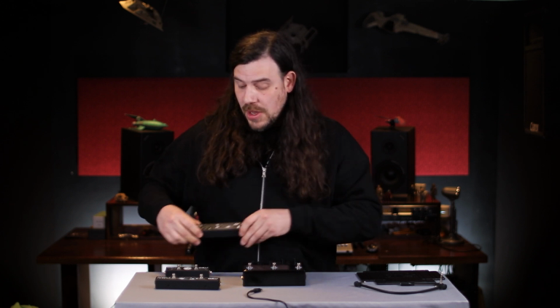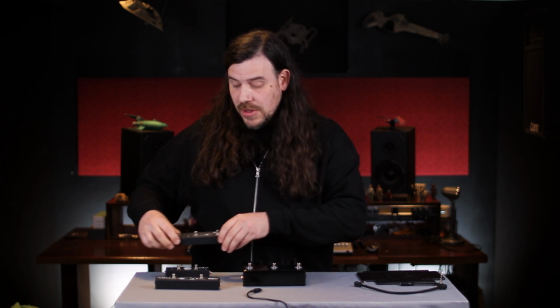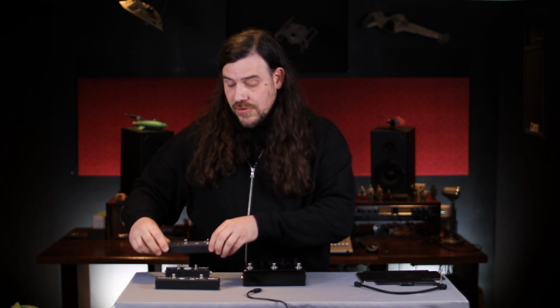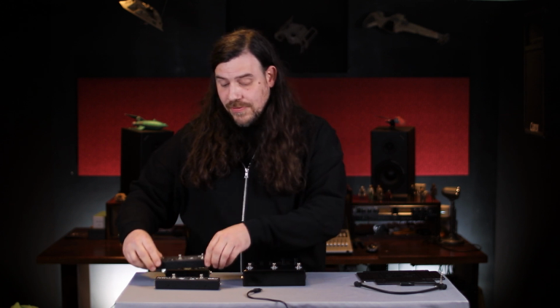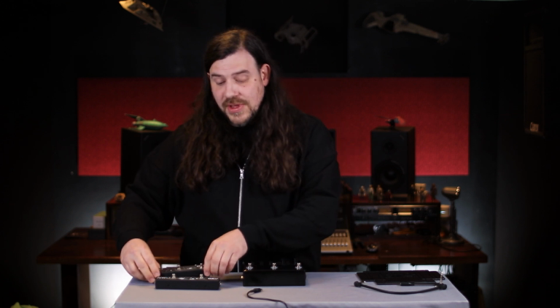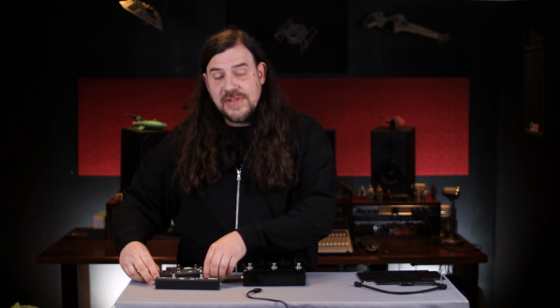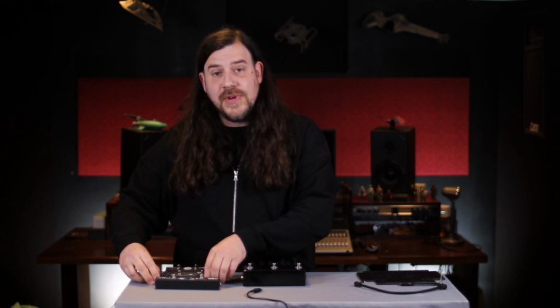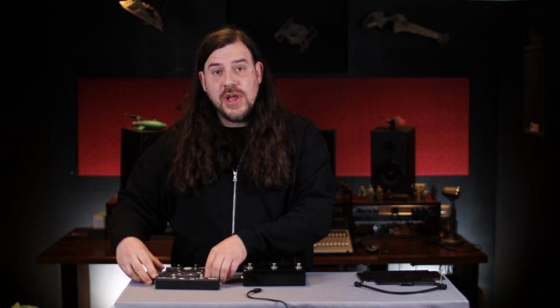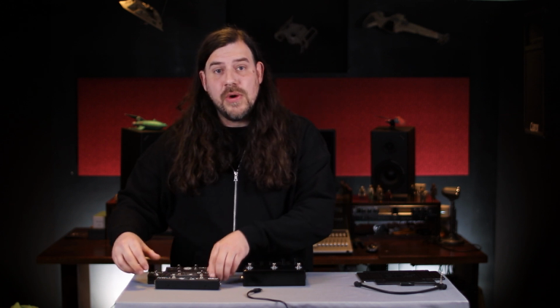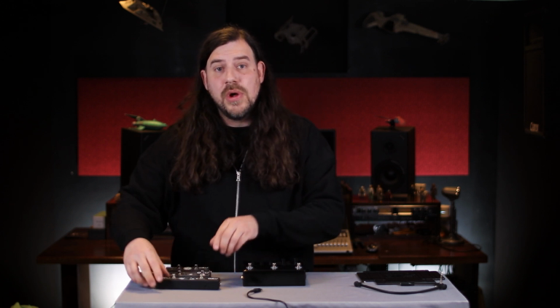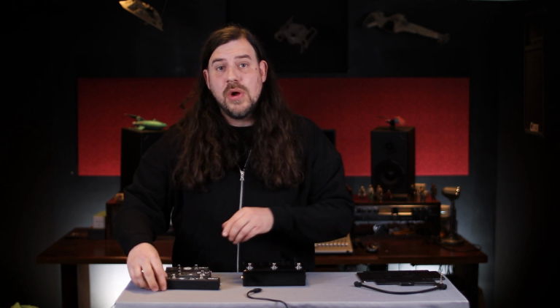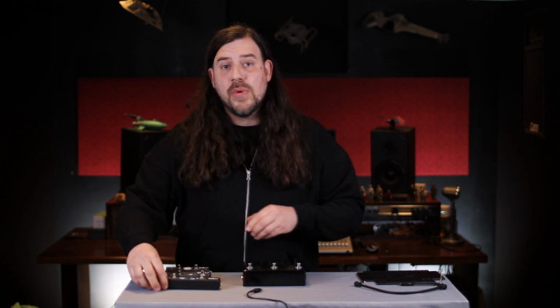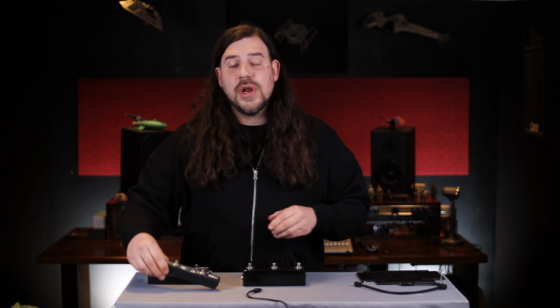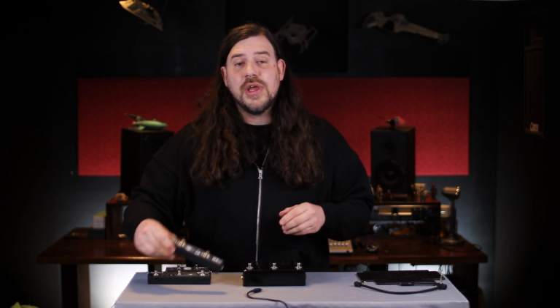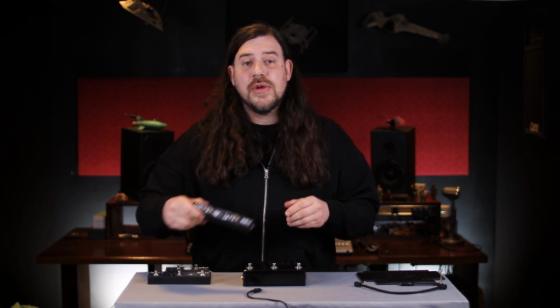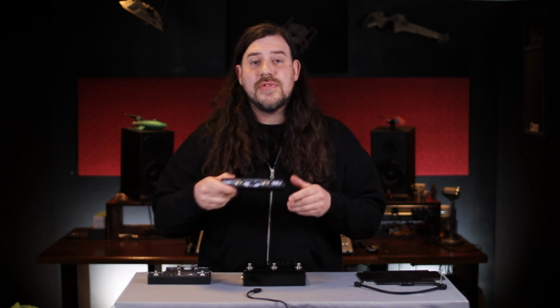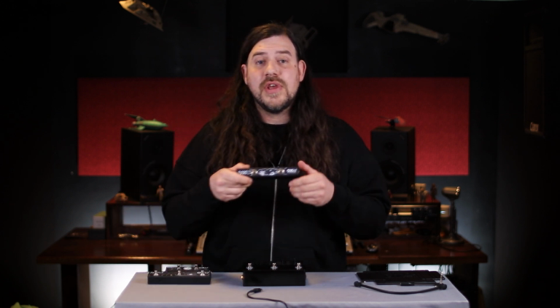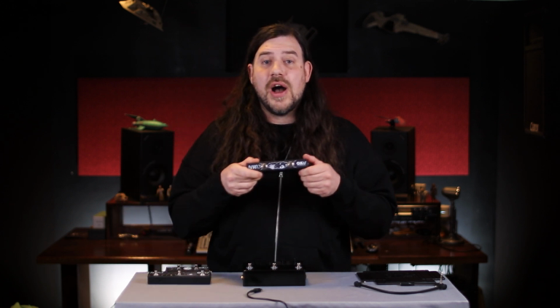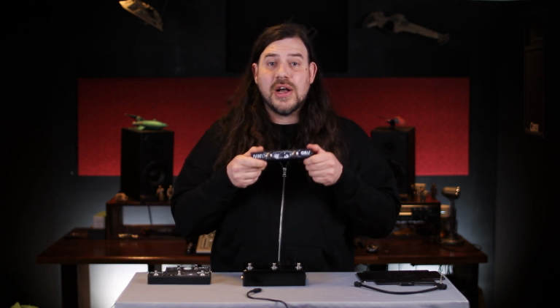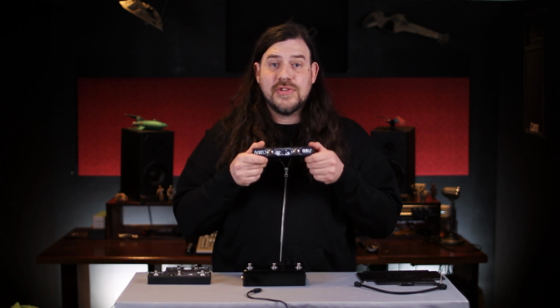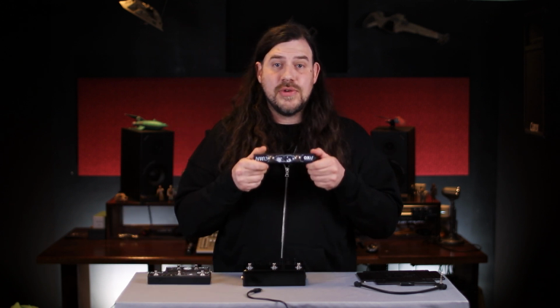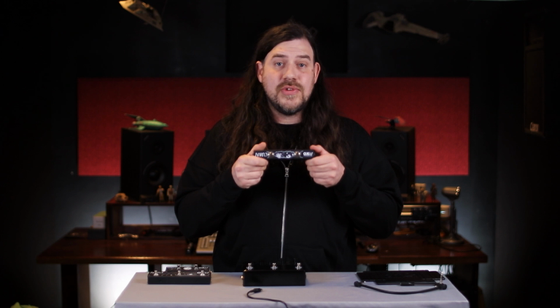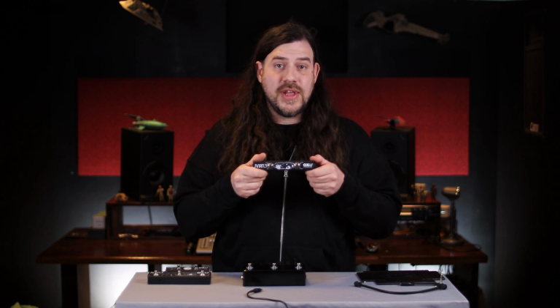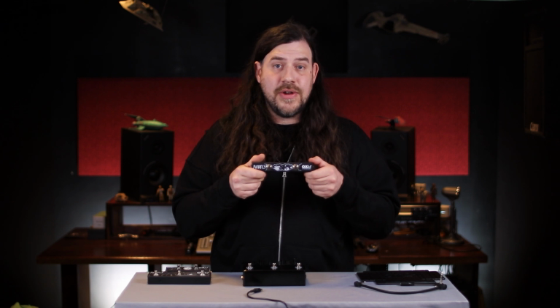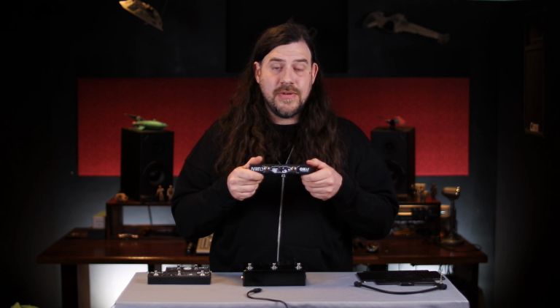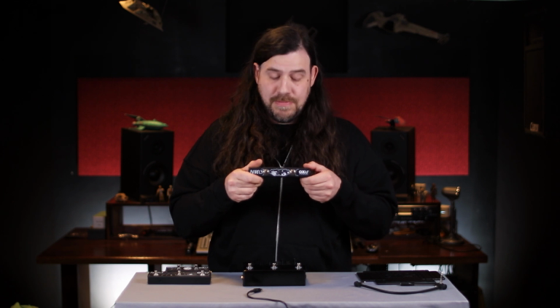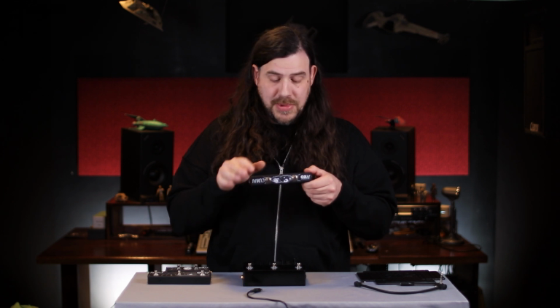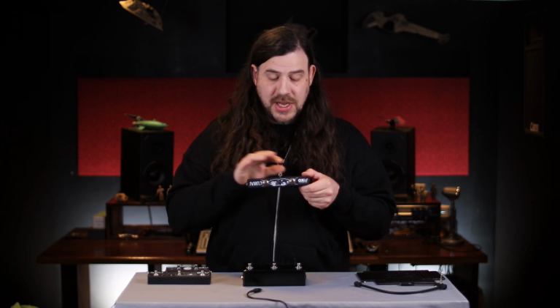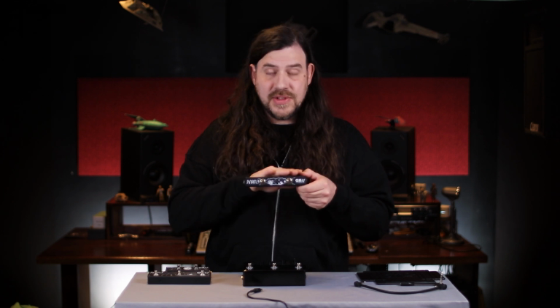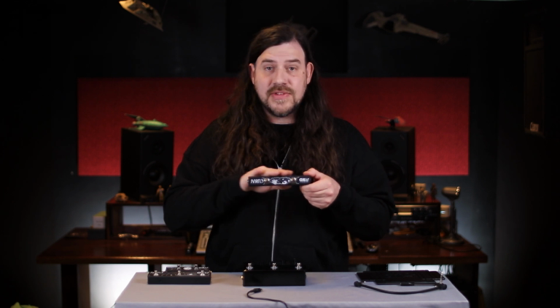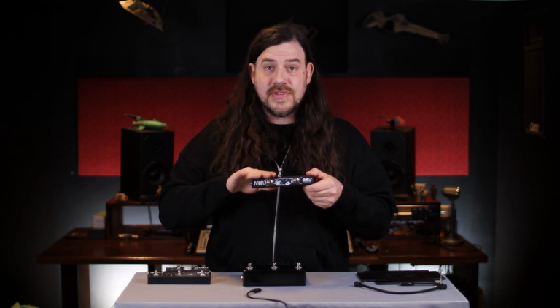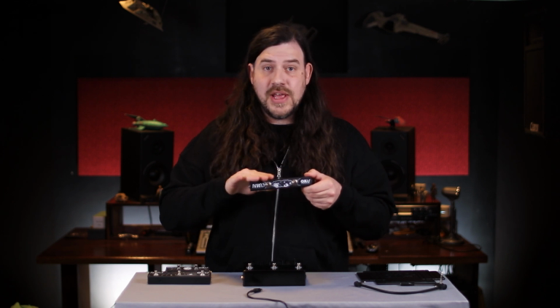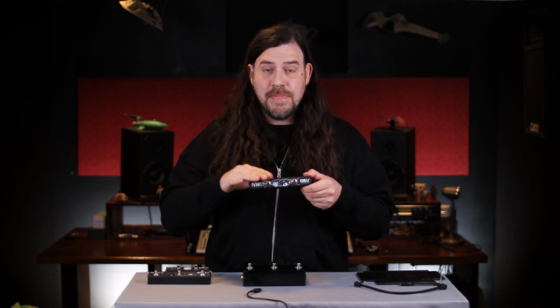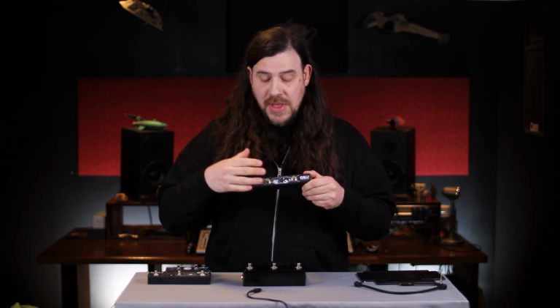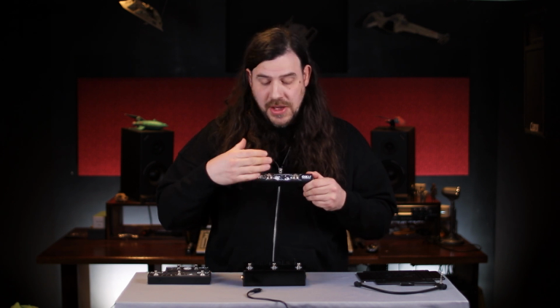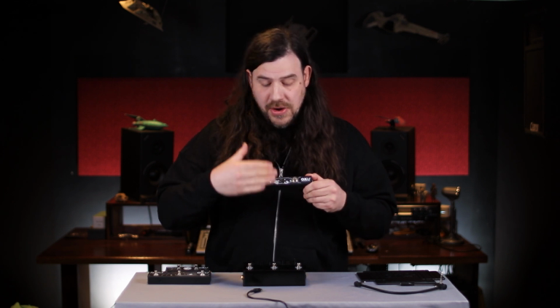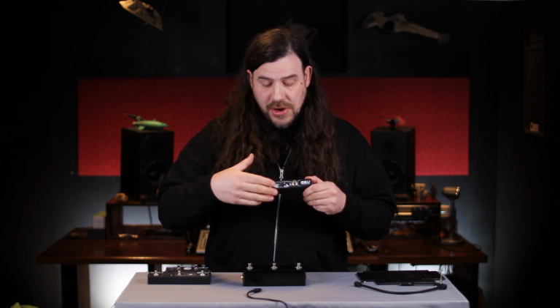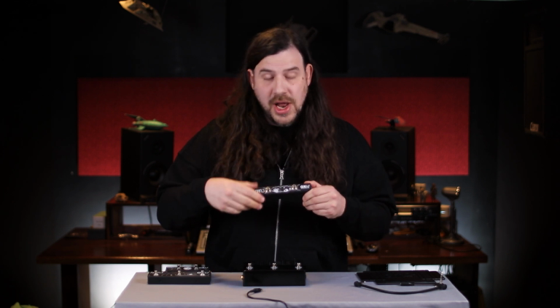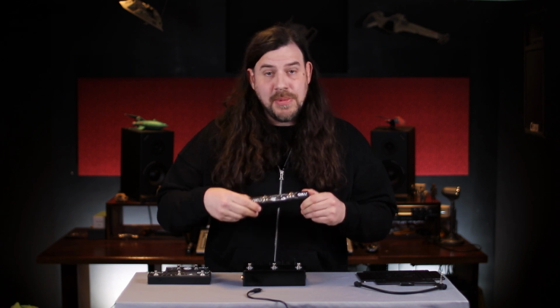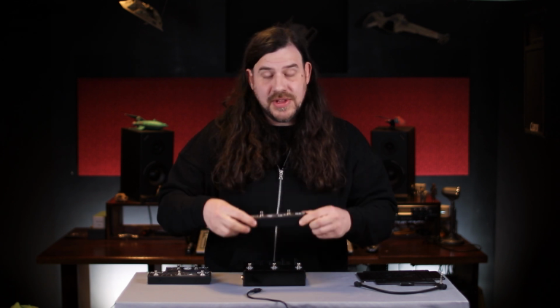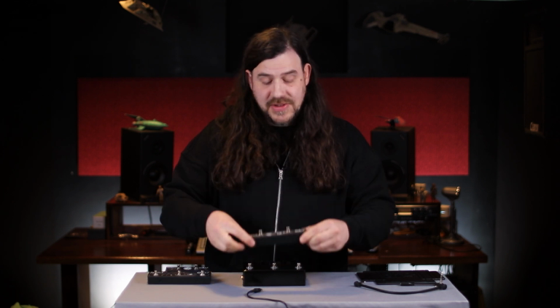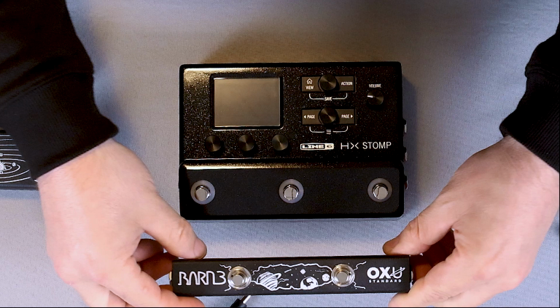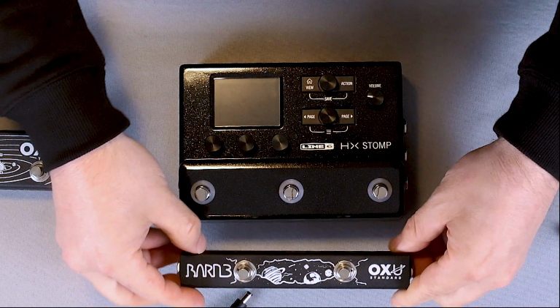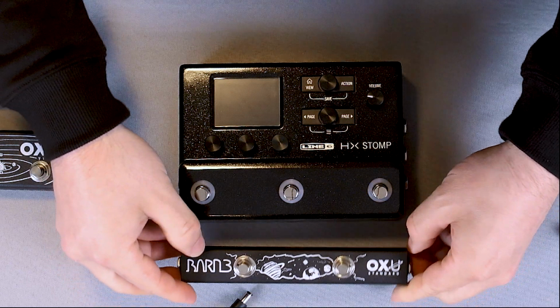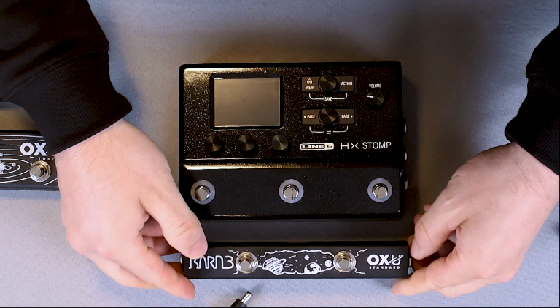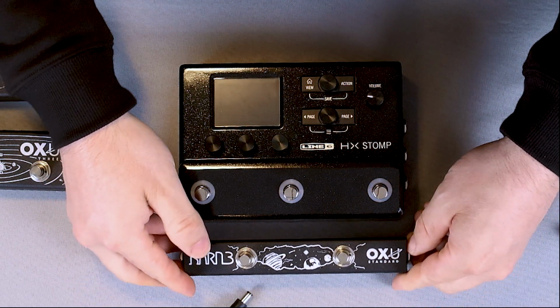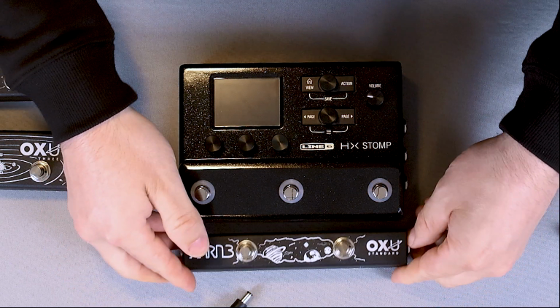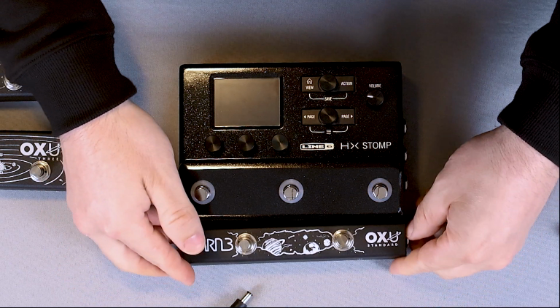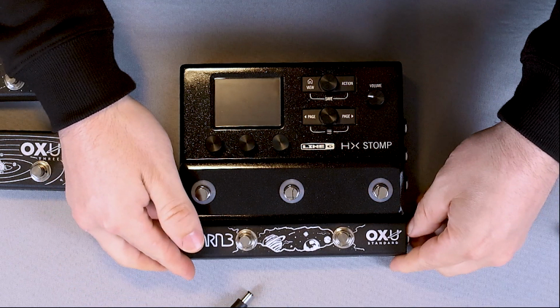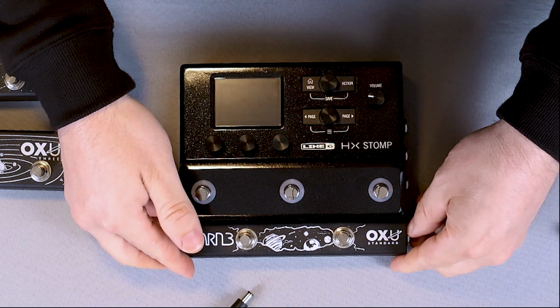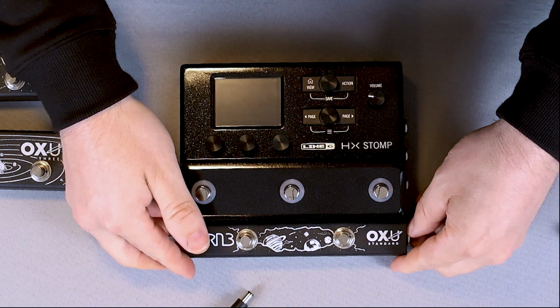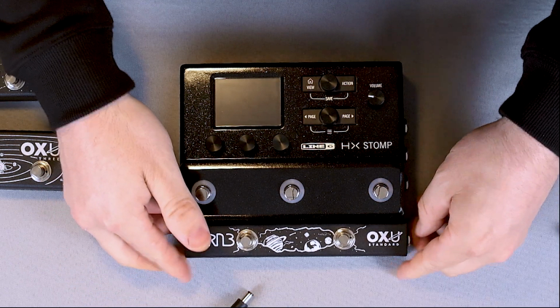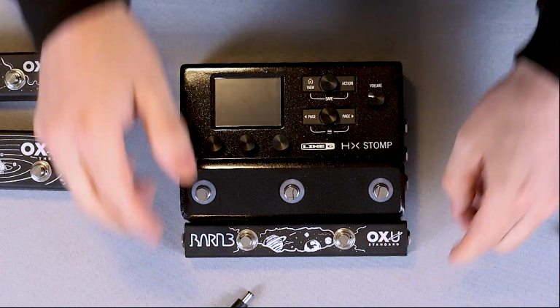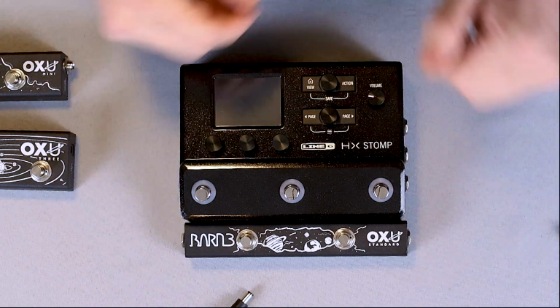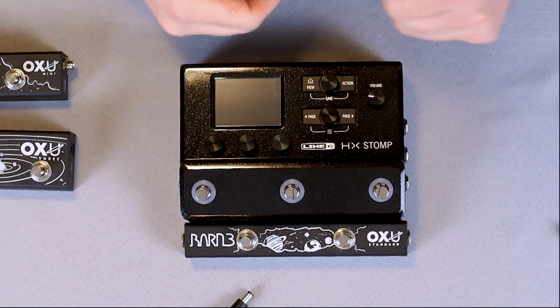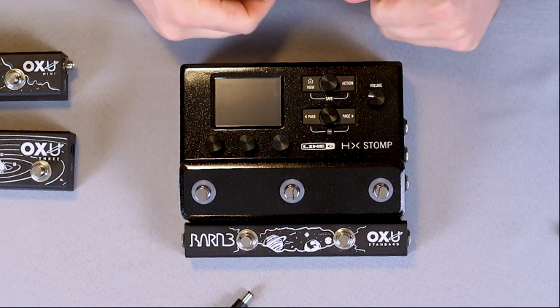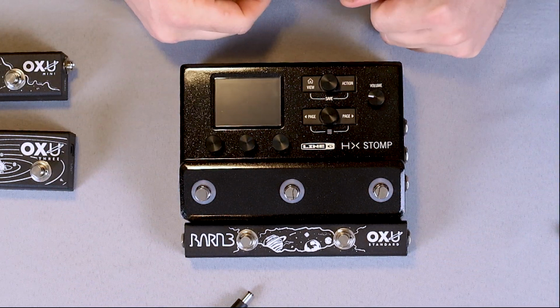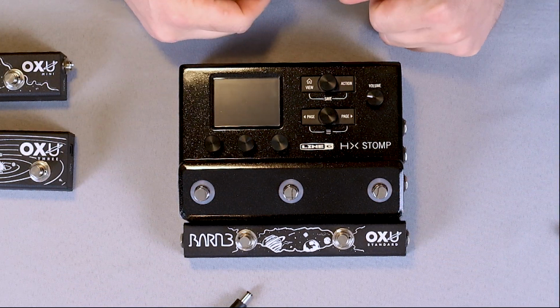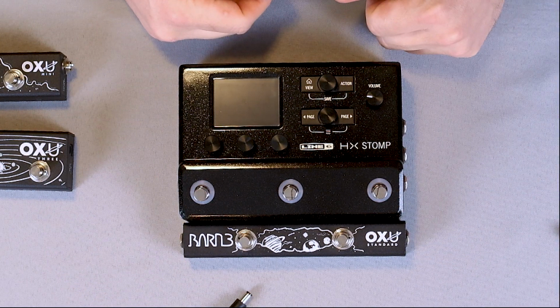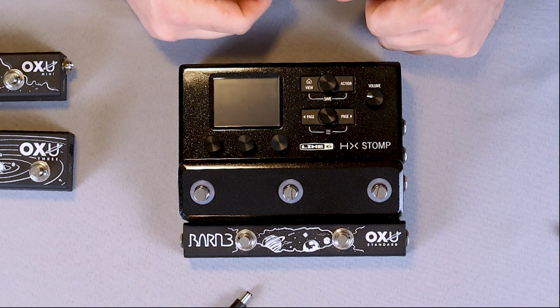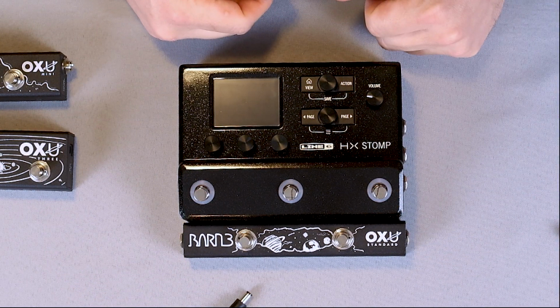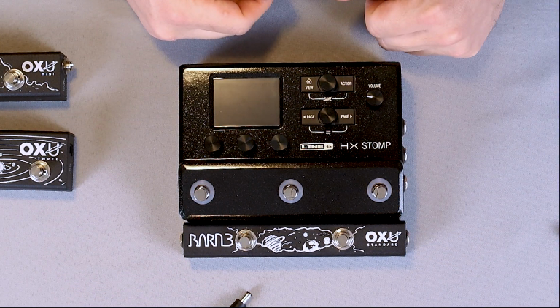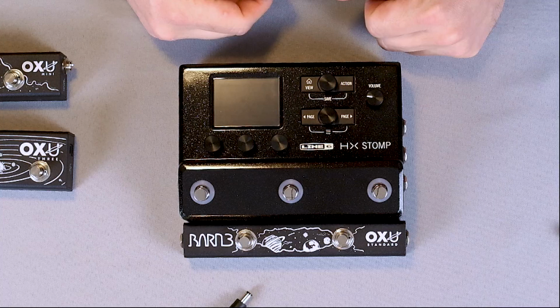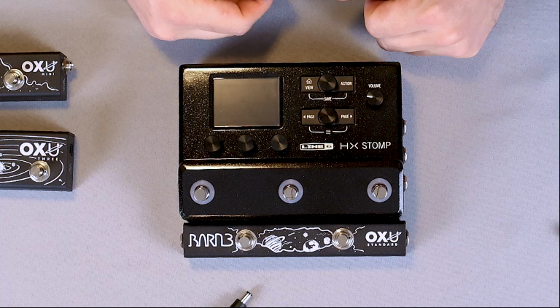For this video we're going to use the Auxu standard because its slim, ergonomic design fits well with the HX Stomp.